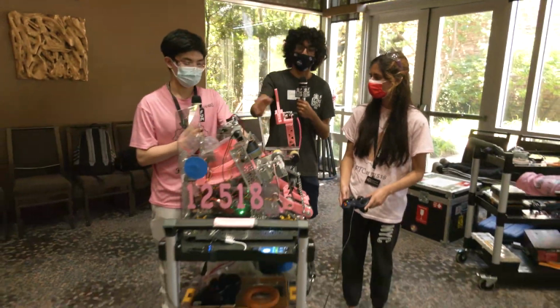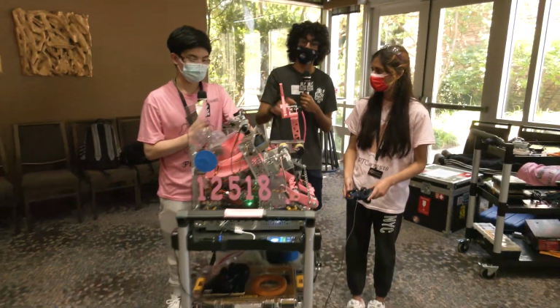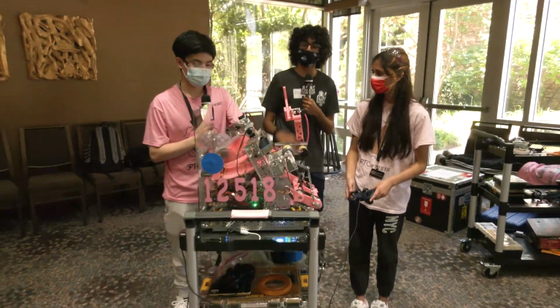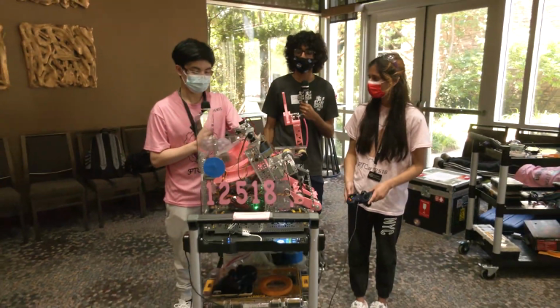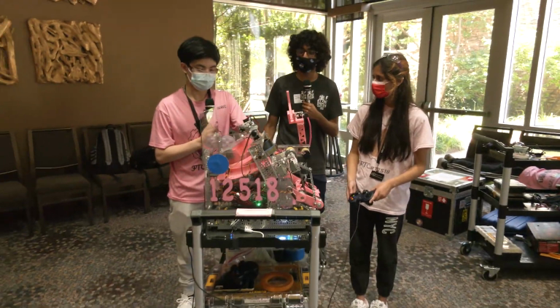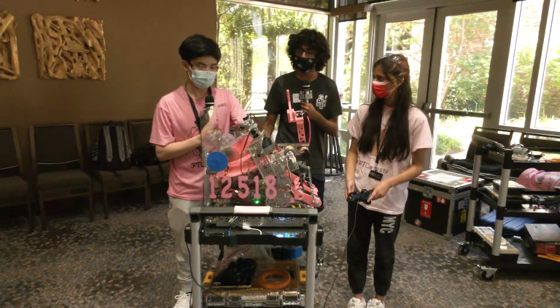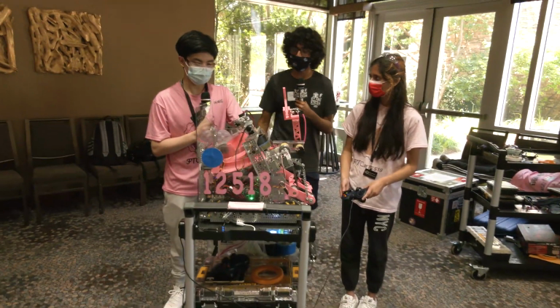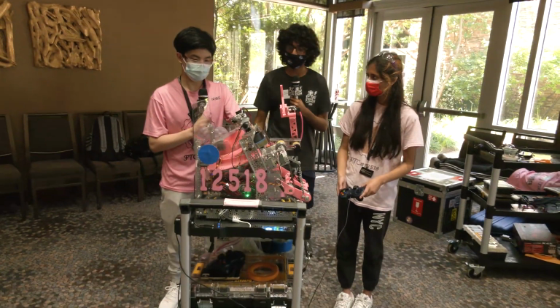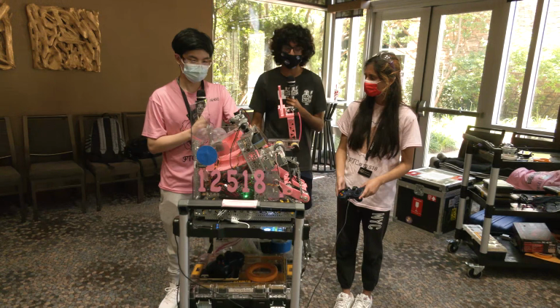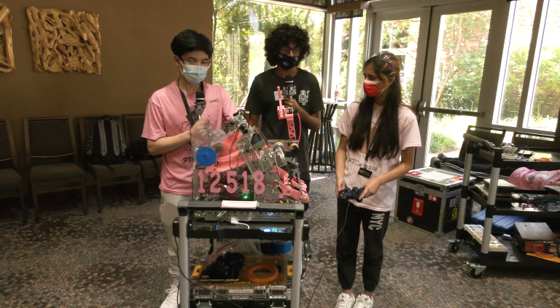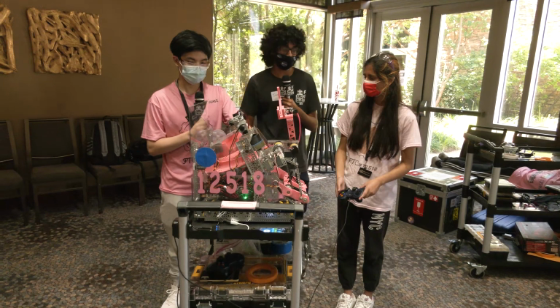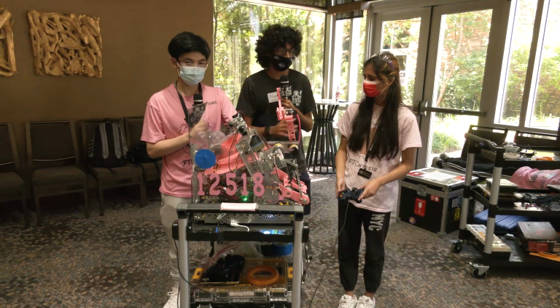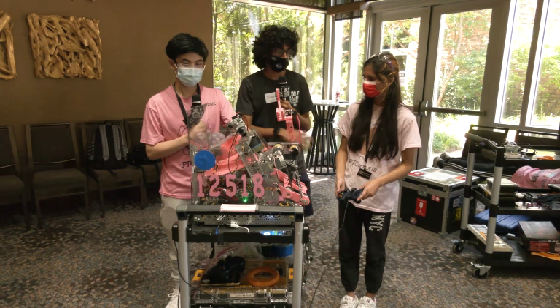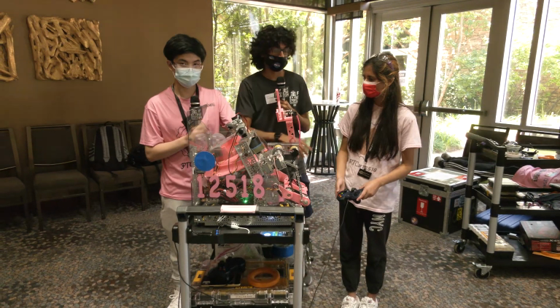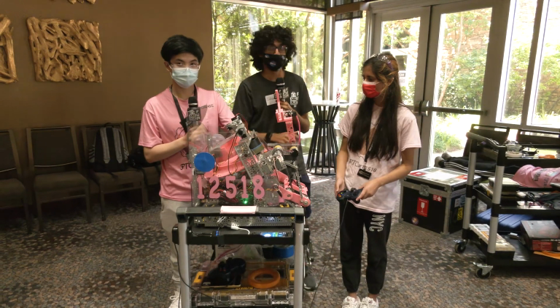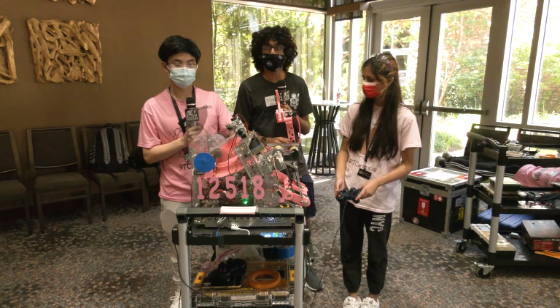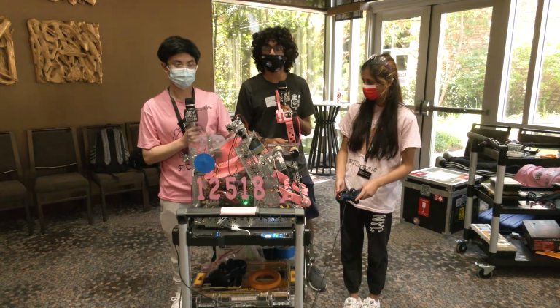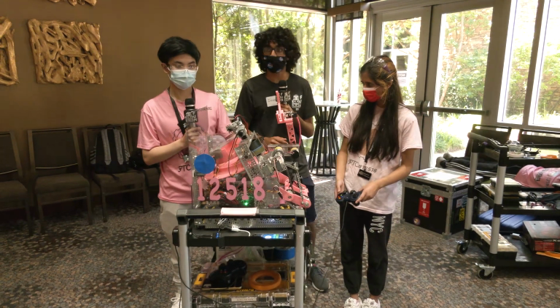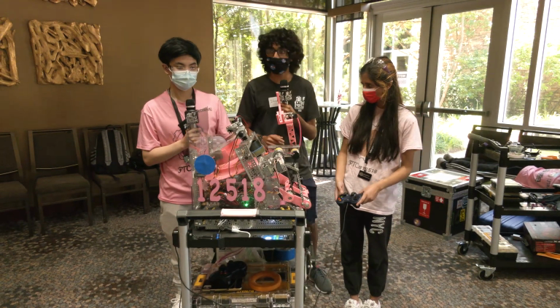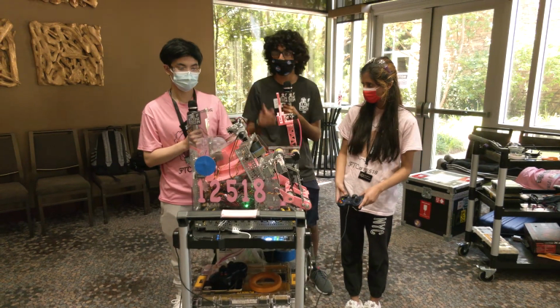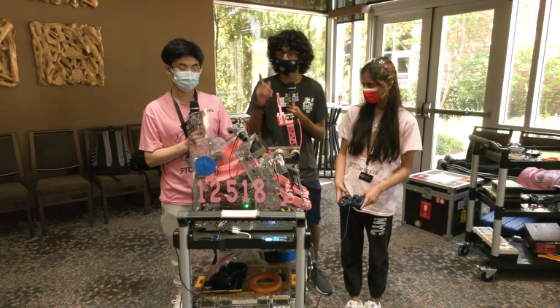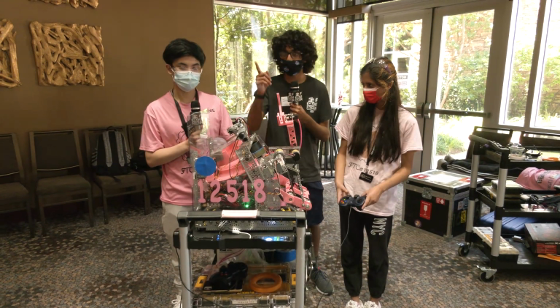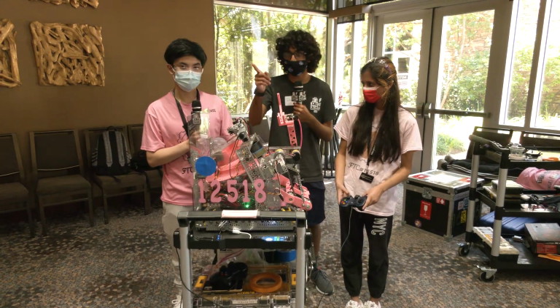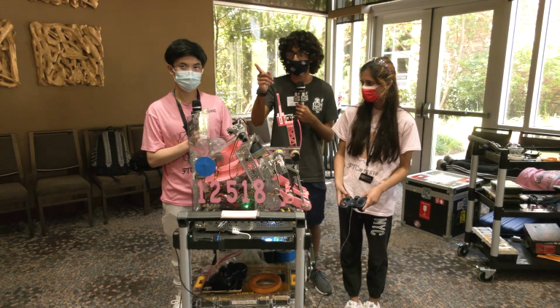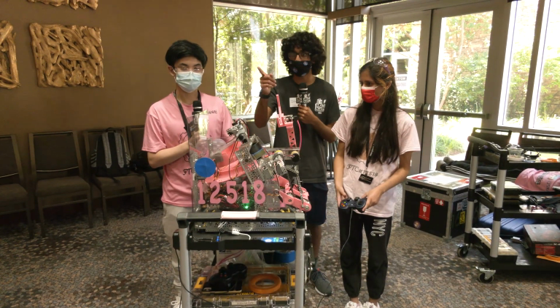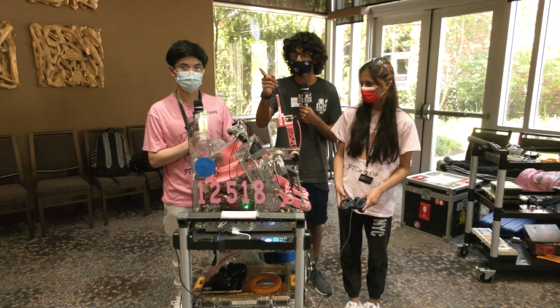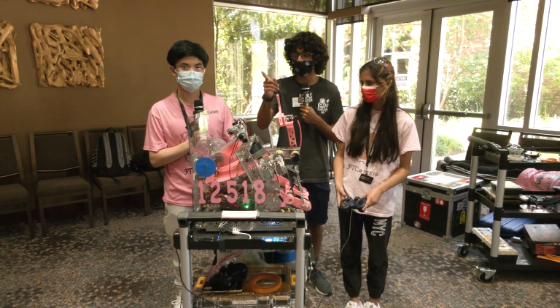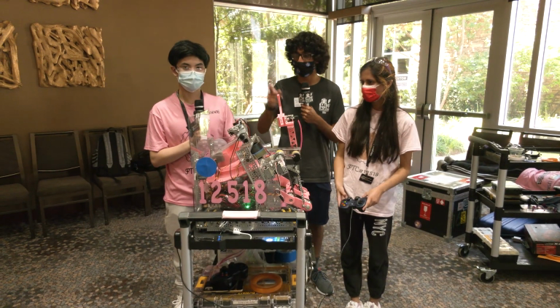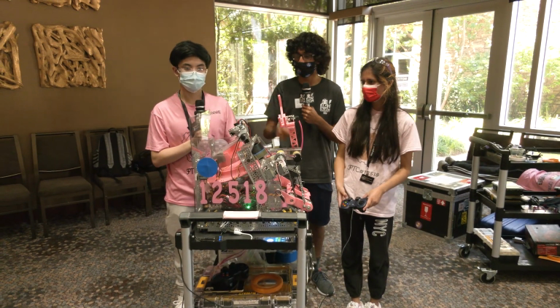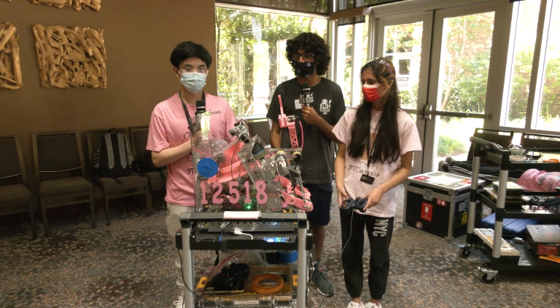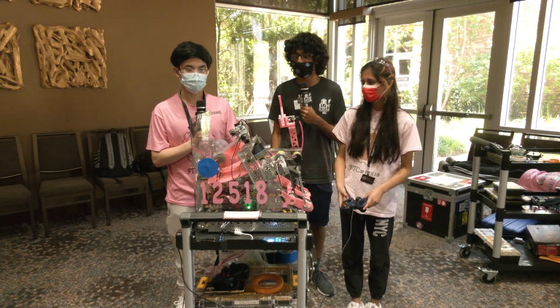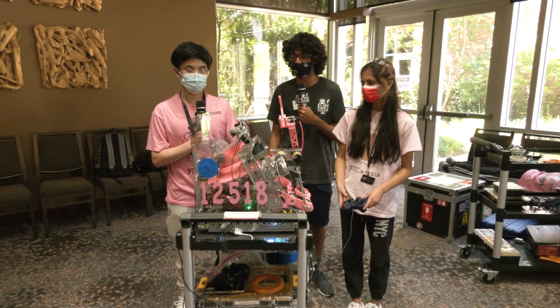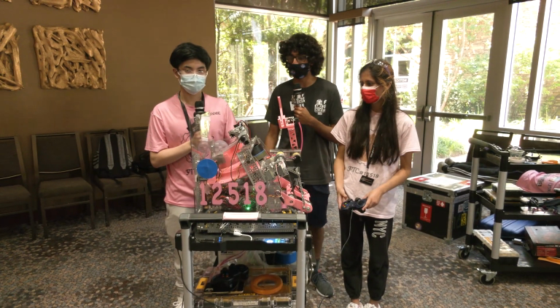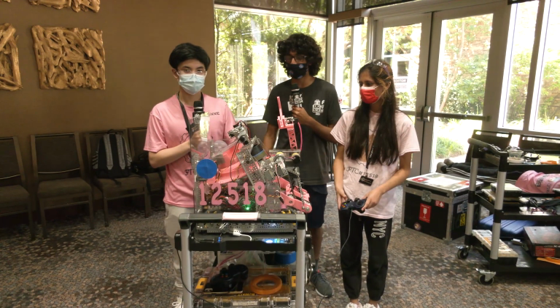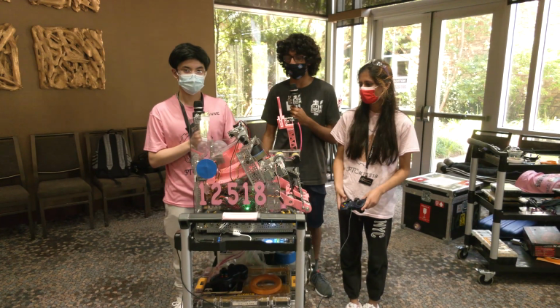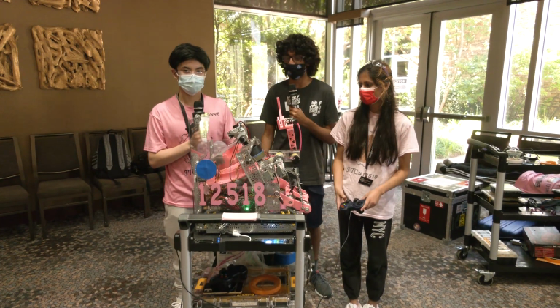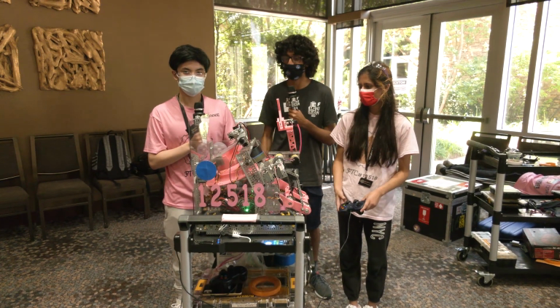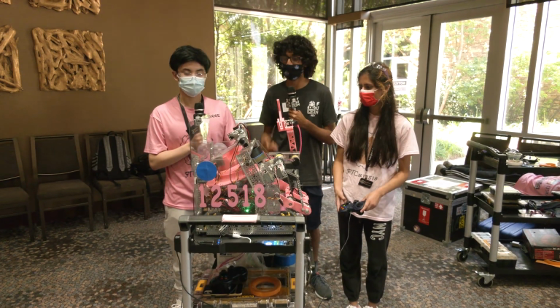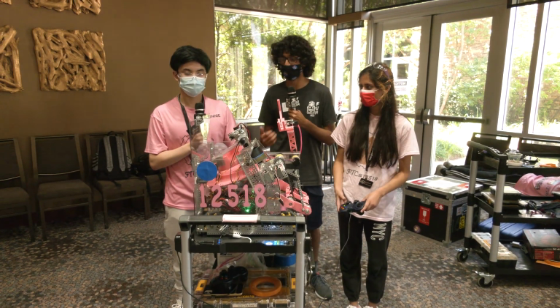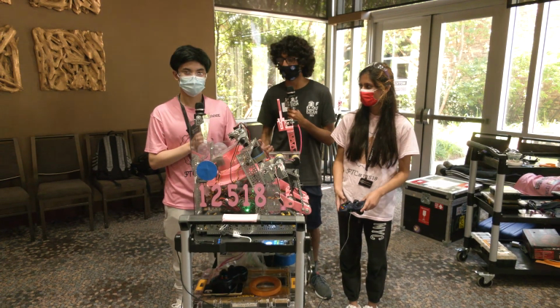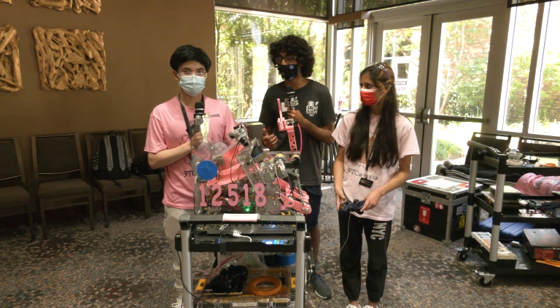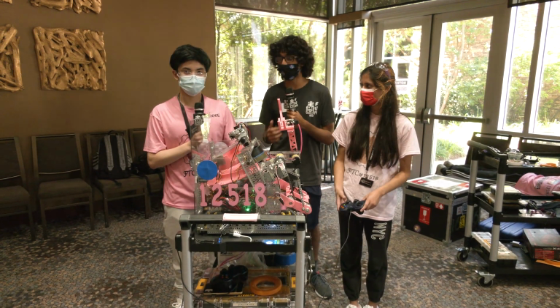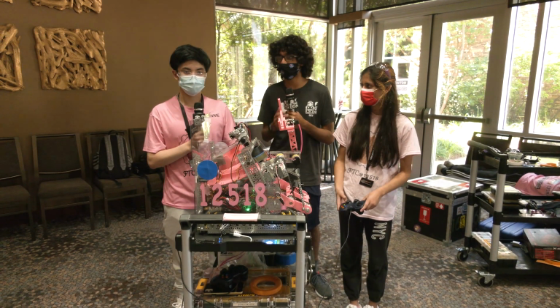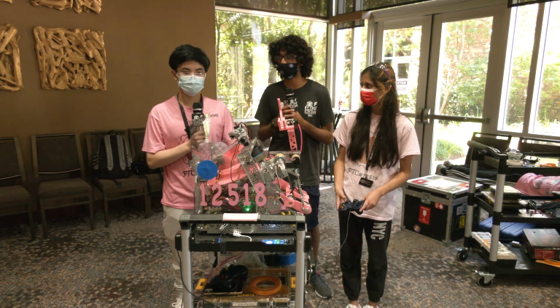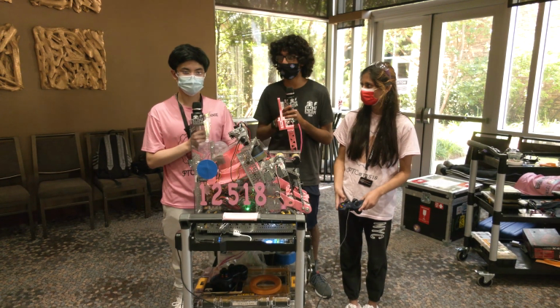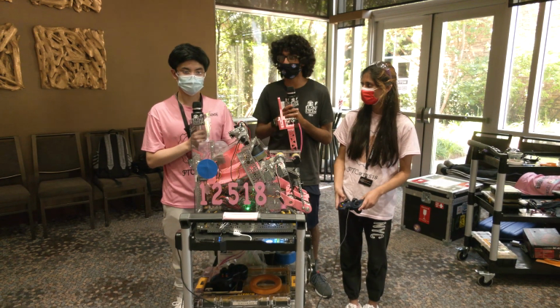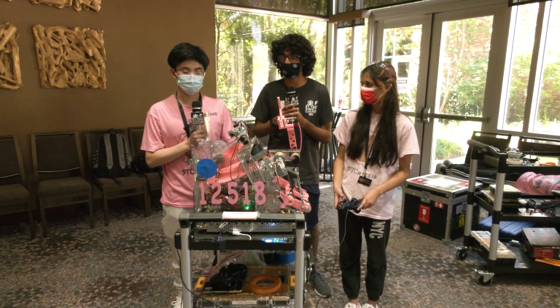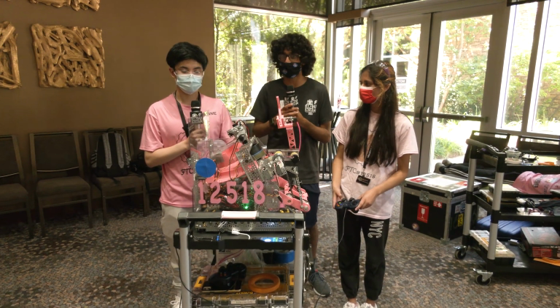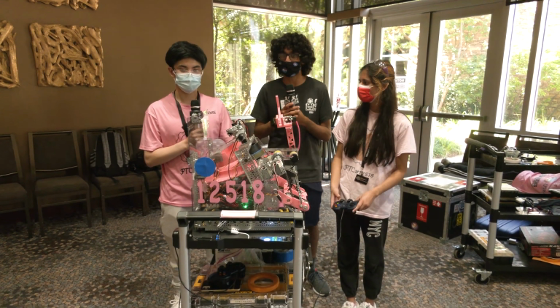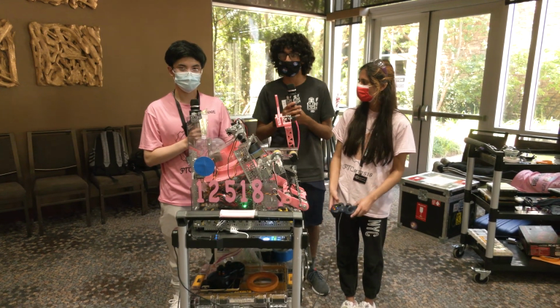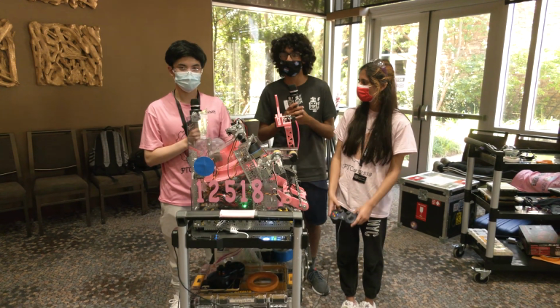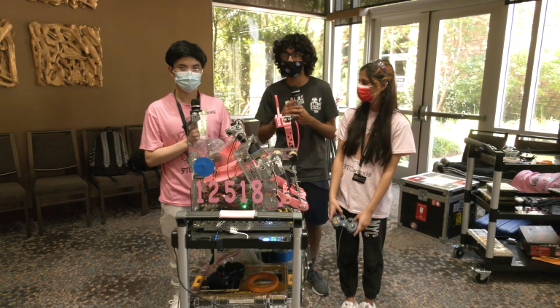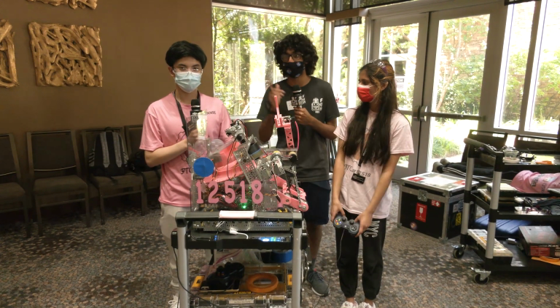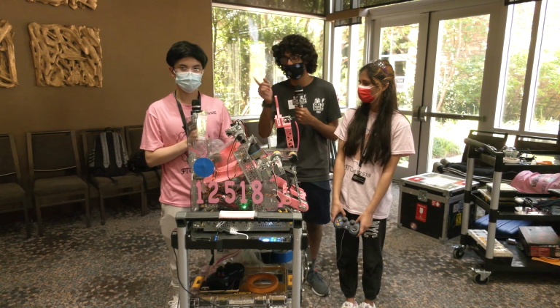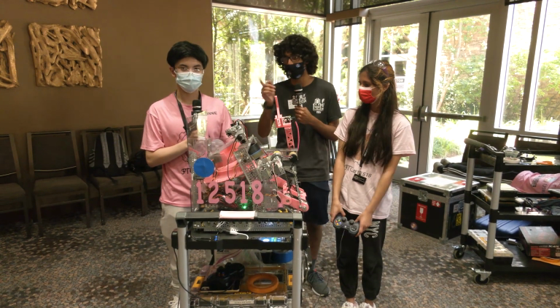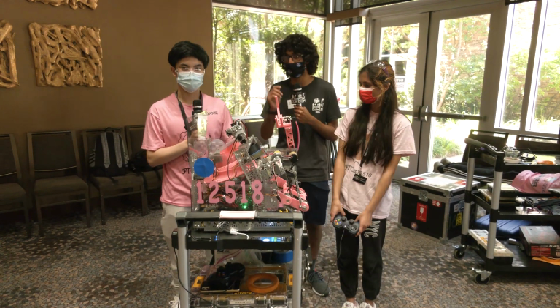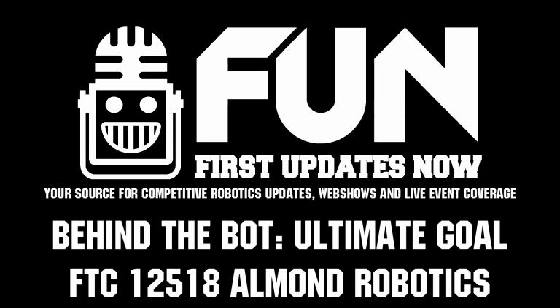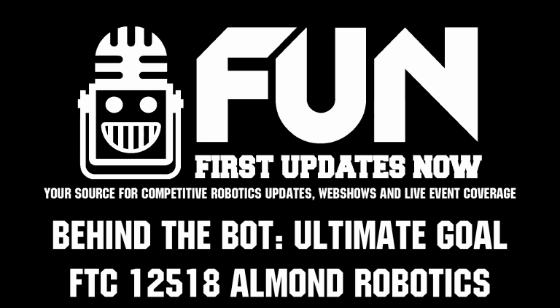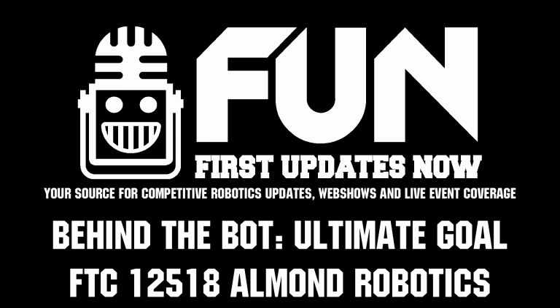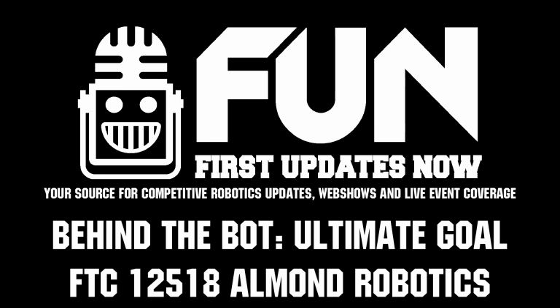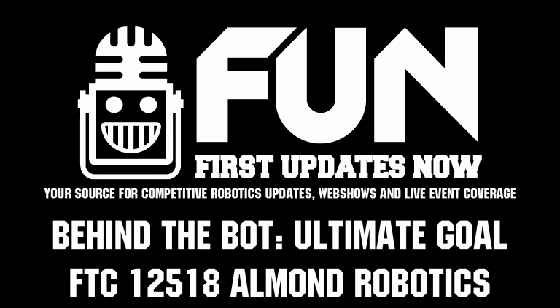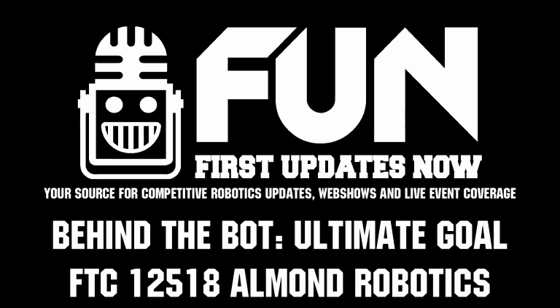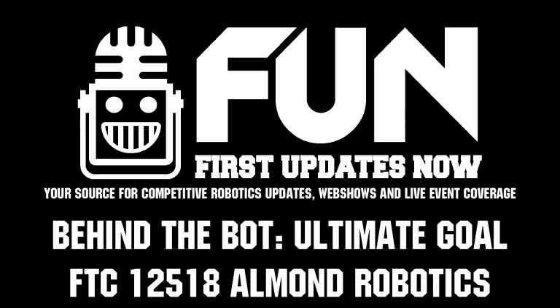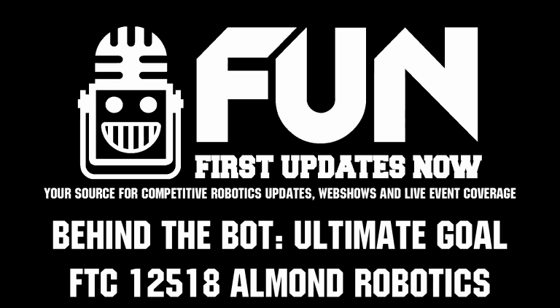Awesome robot, you guys. Really excited to see you compete more in the MTI. Good luck in the rest of the competition and hopefully we'll see you in the finals.